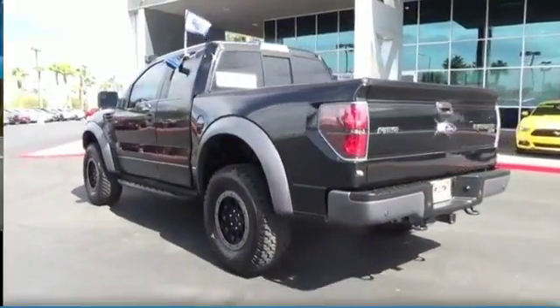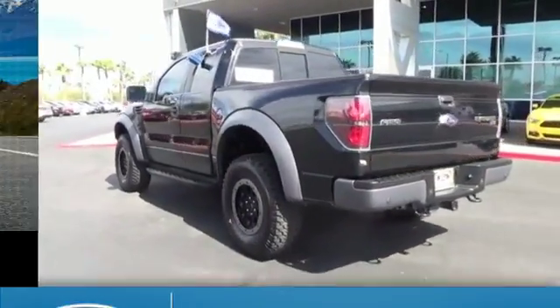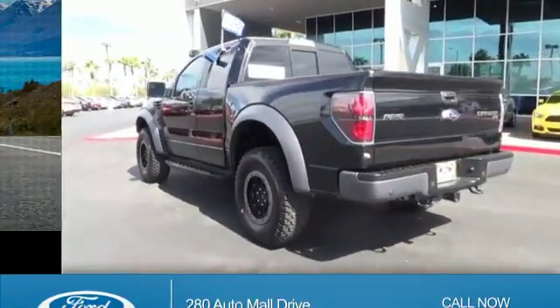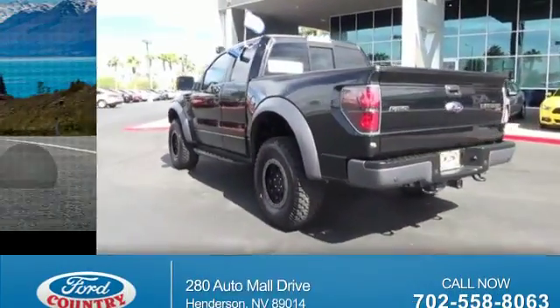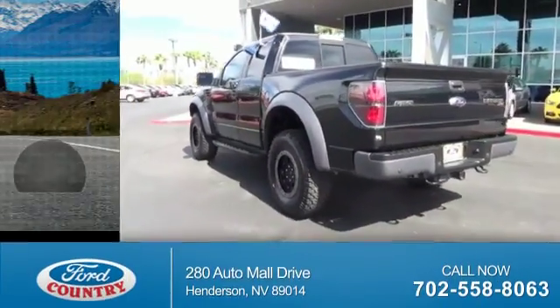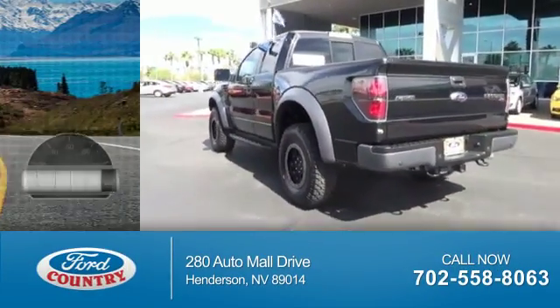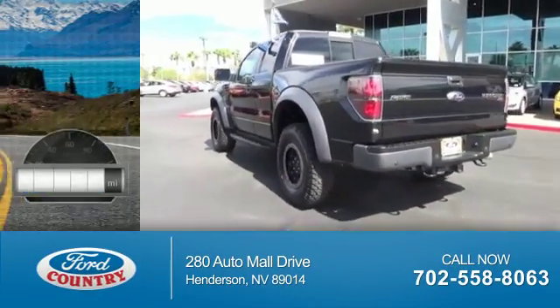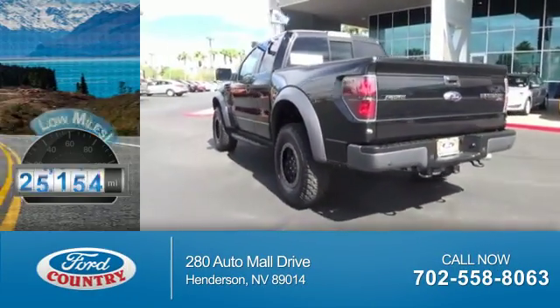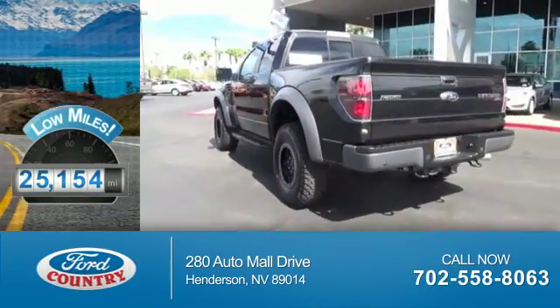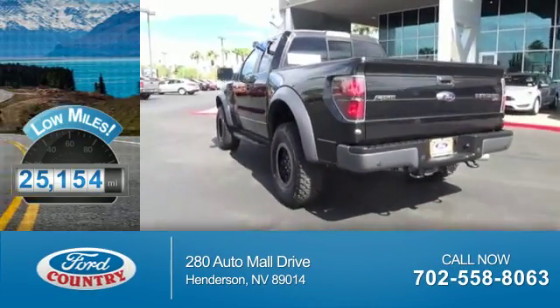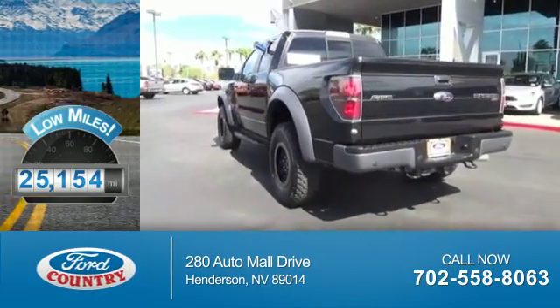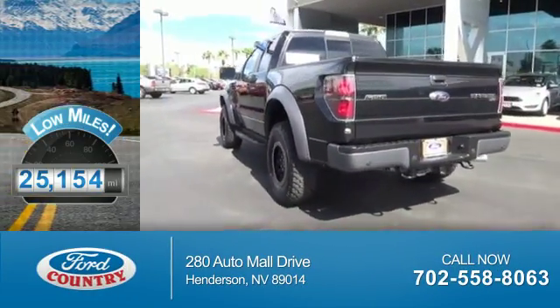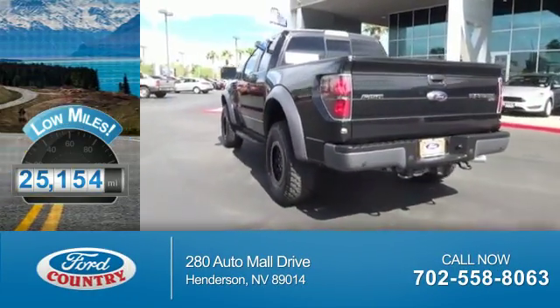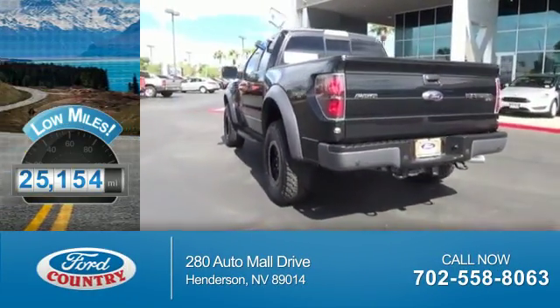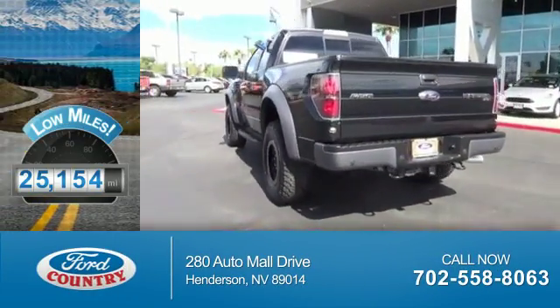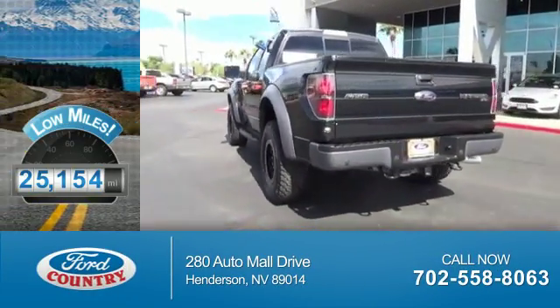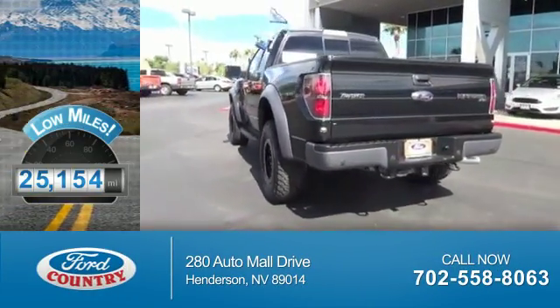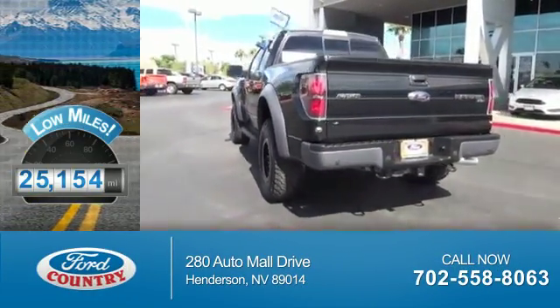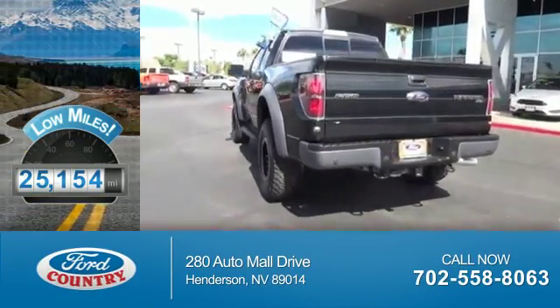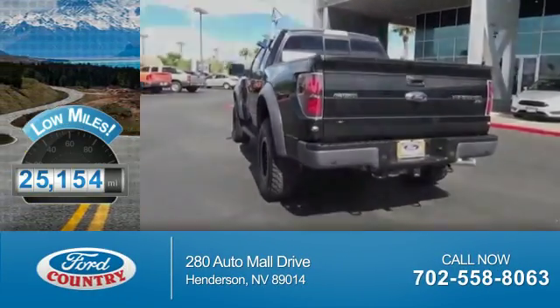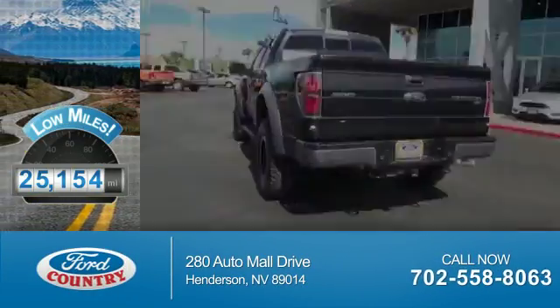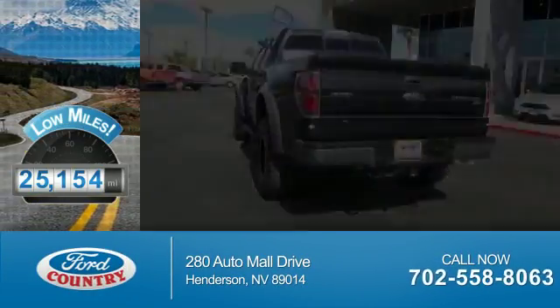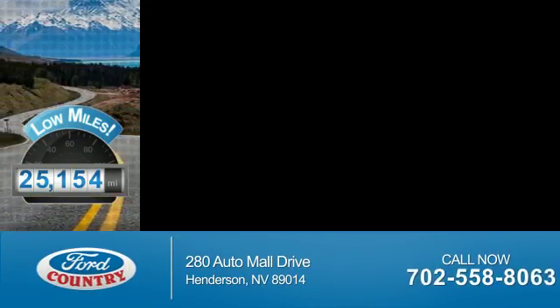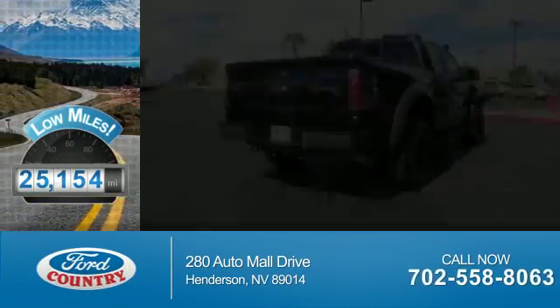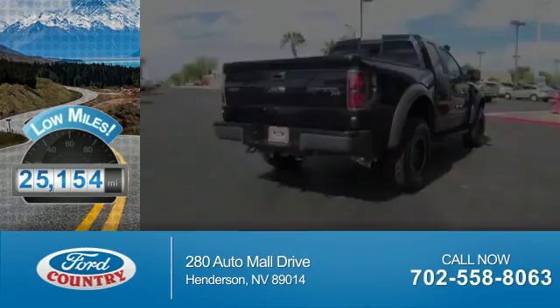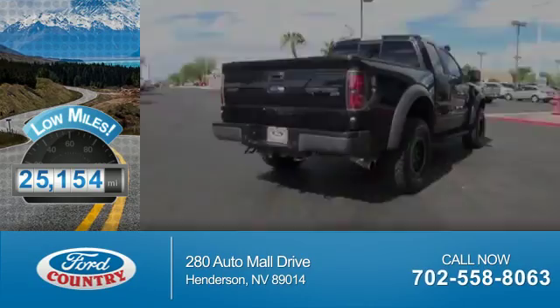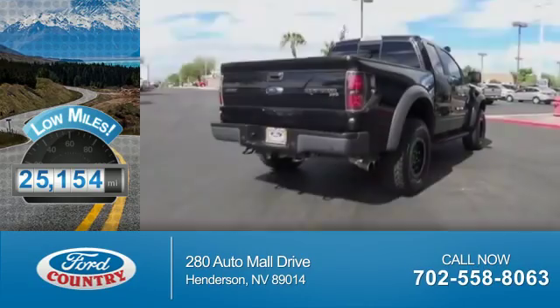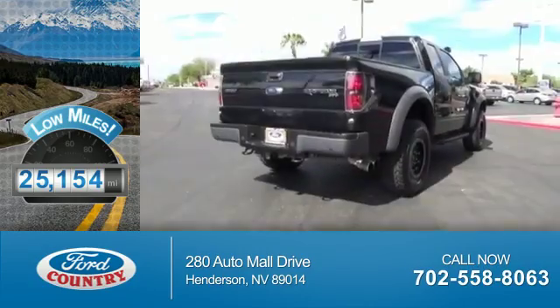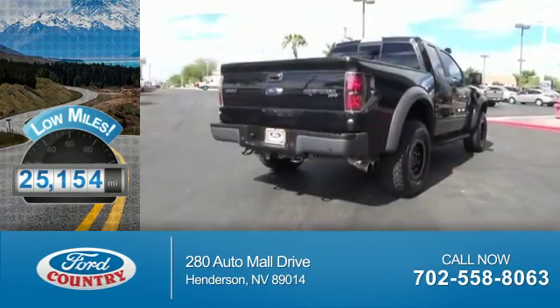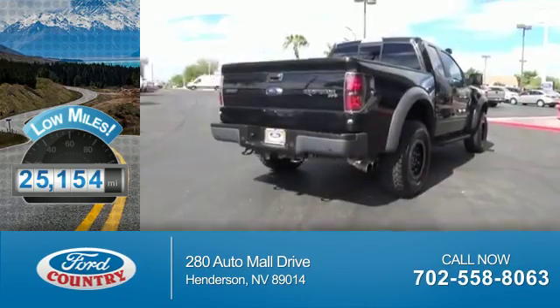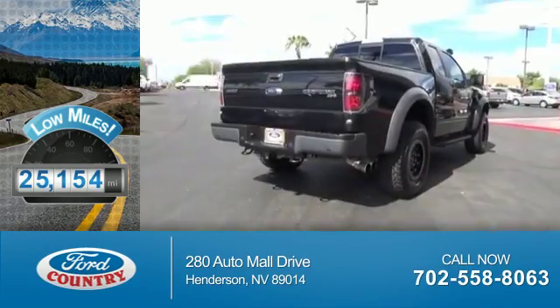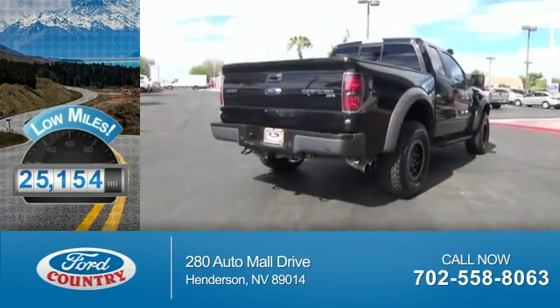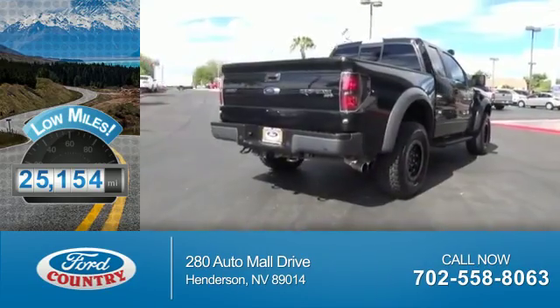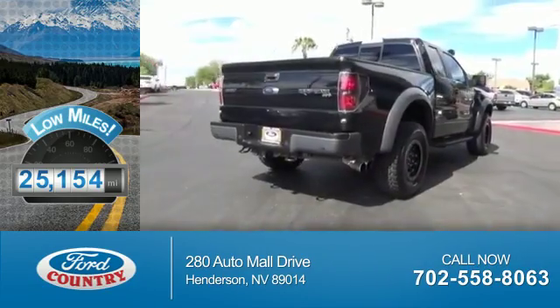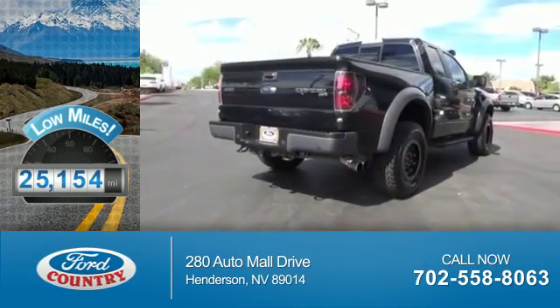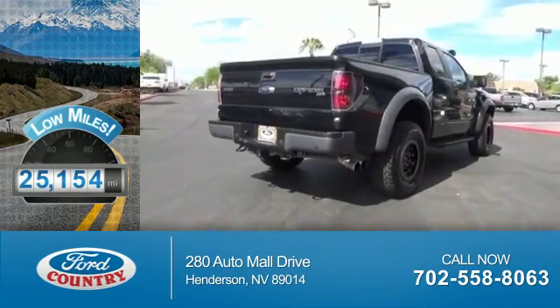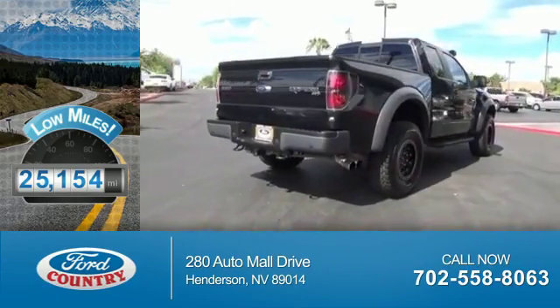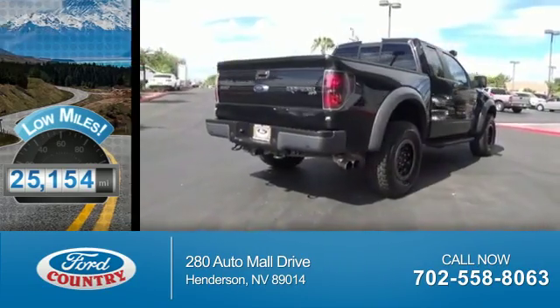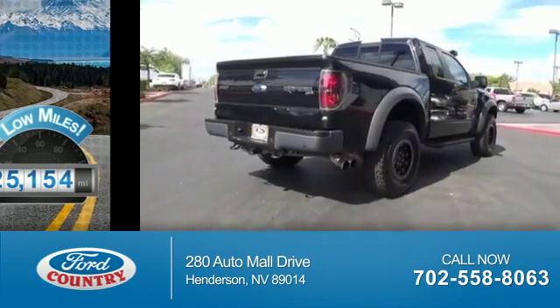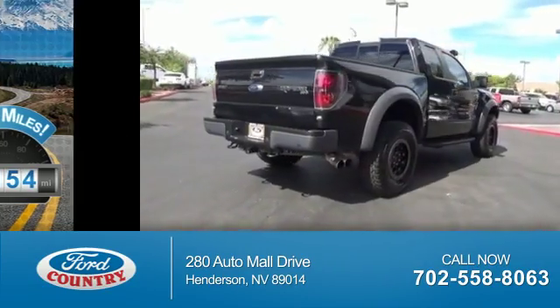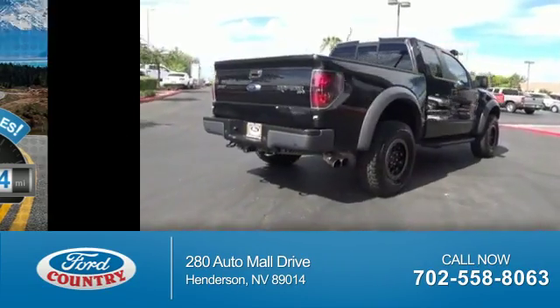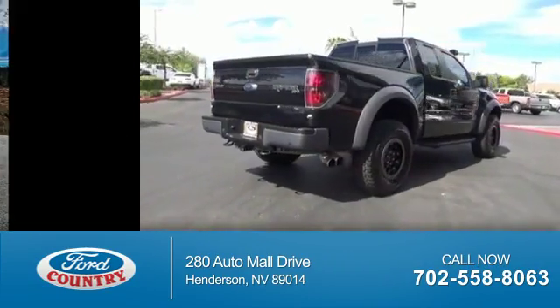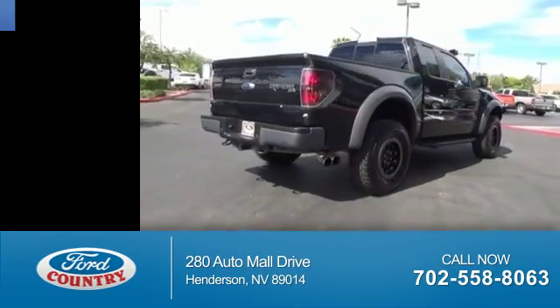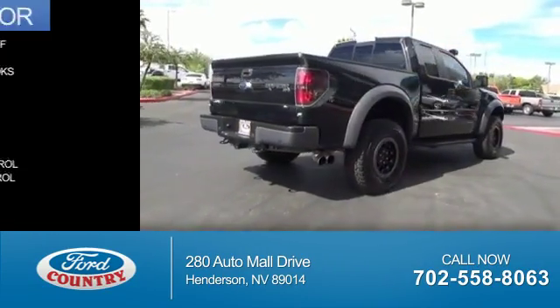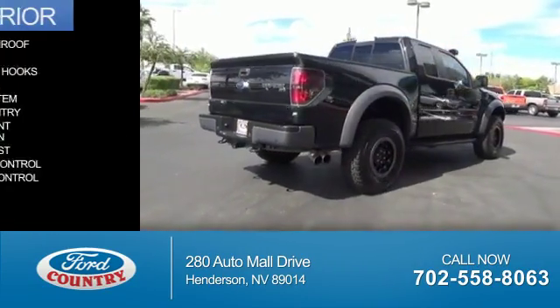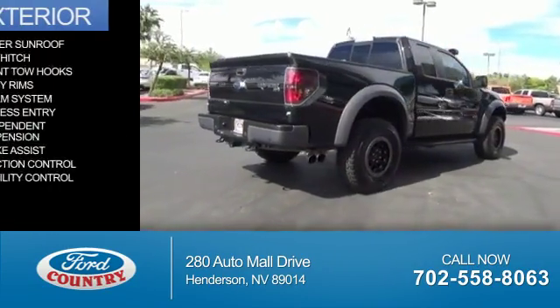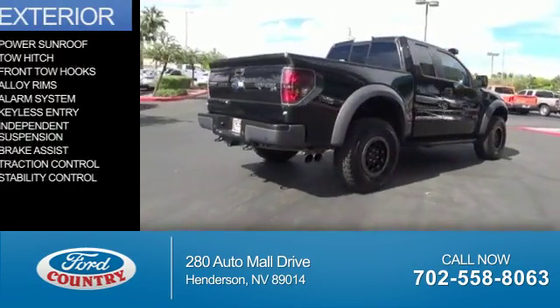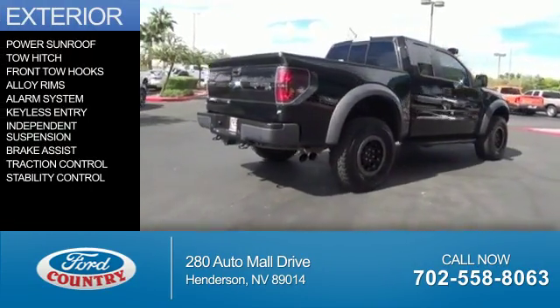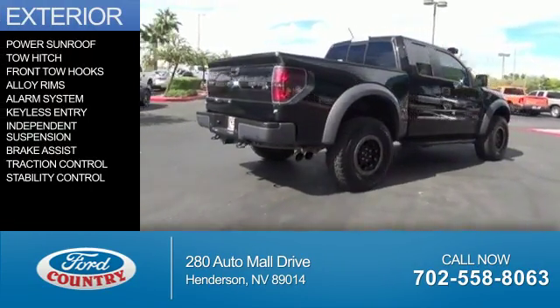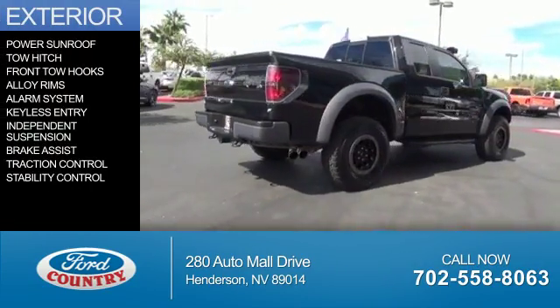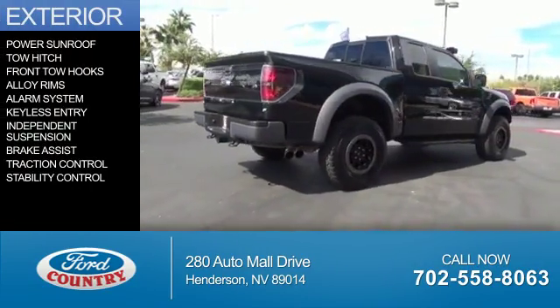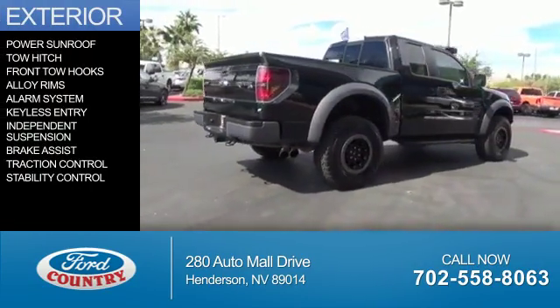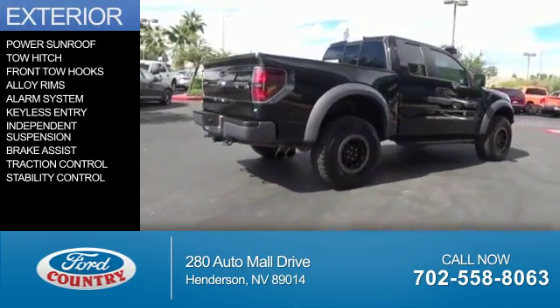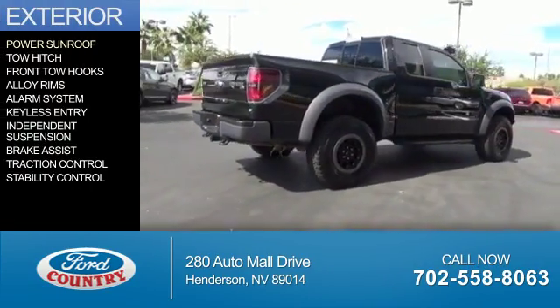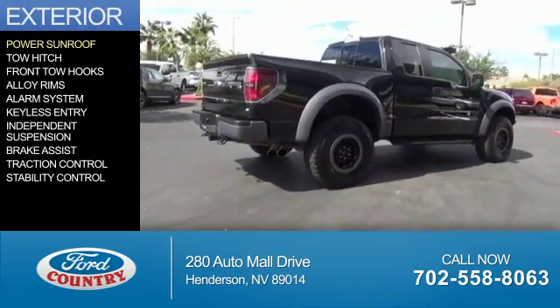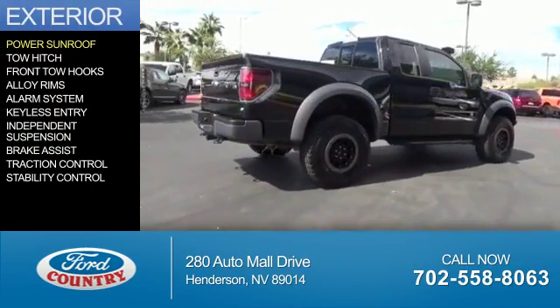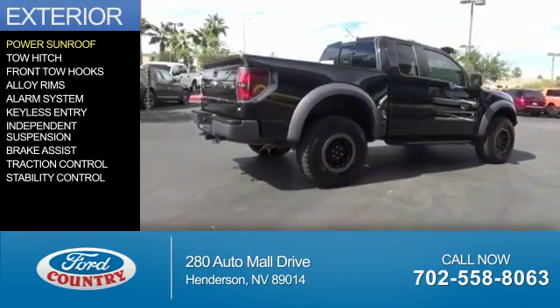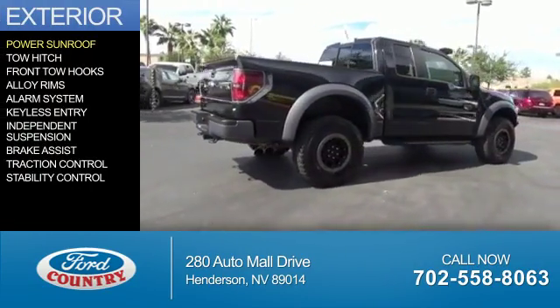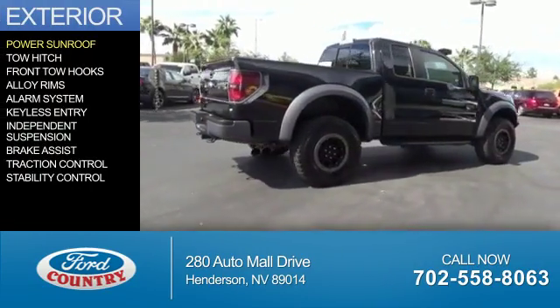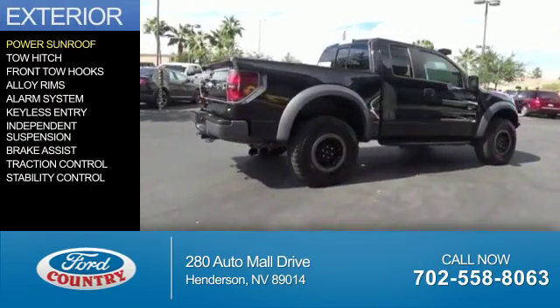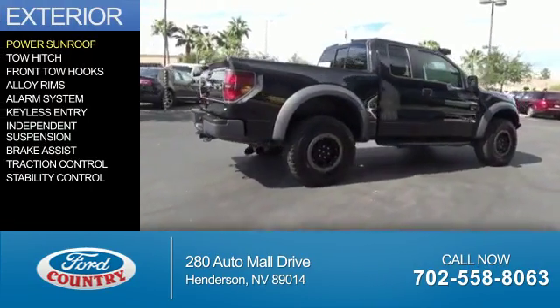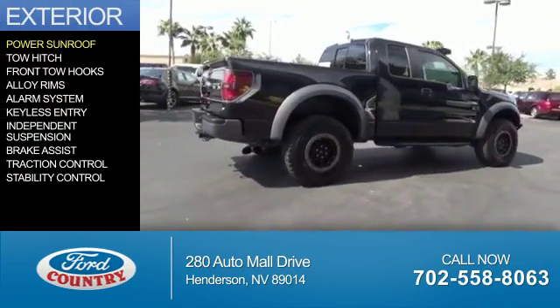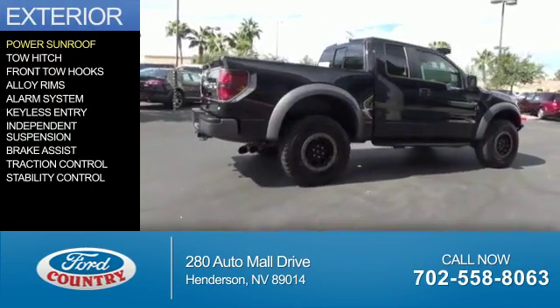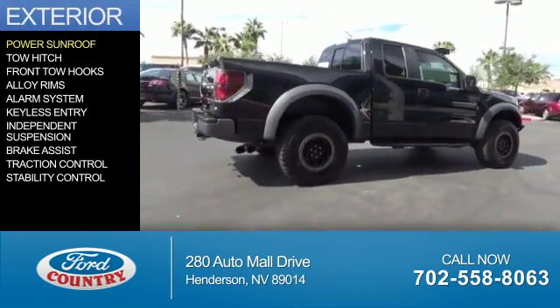With fewer than 30,000 miles, this vehicle has a long road ahead. The features include a power sunroof,